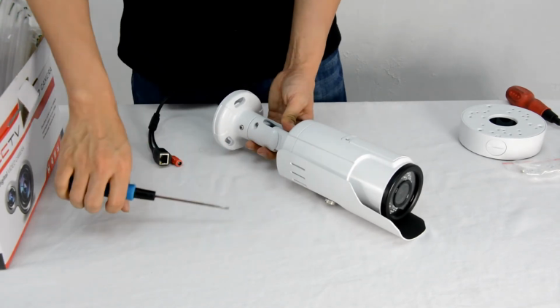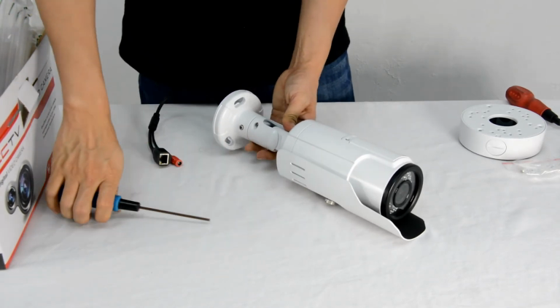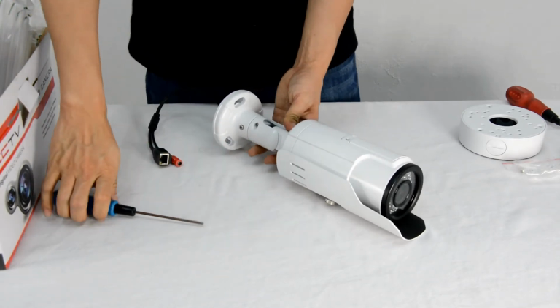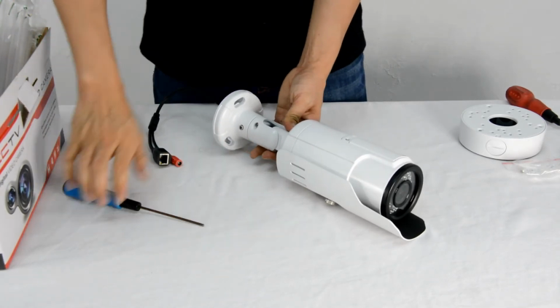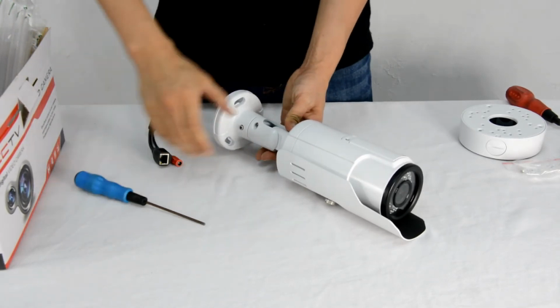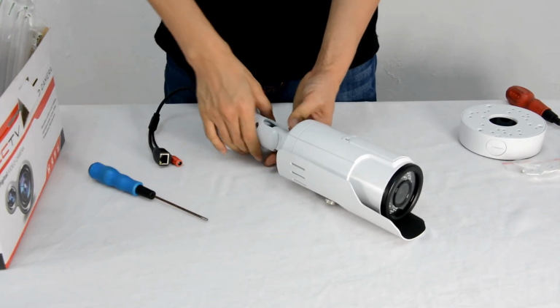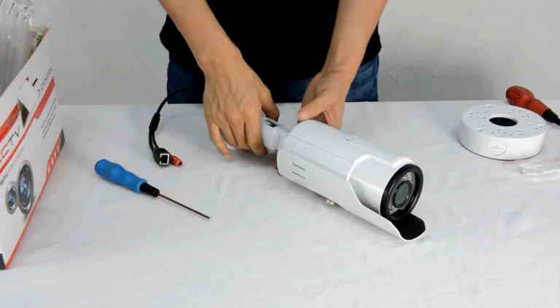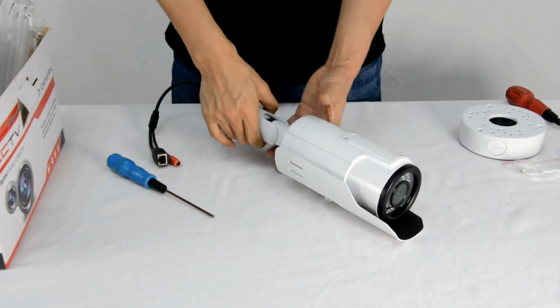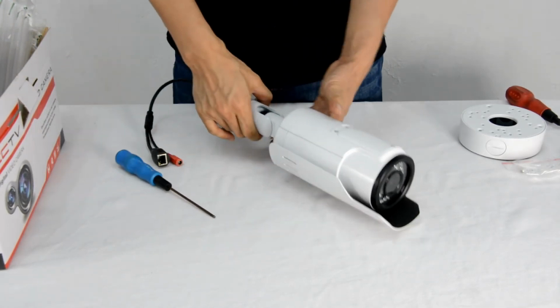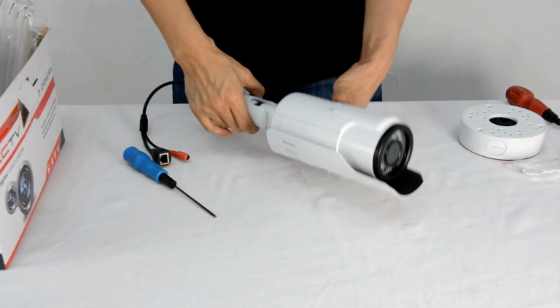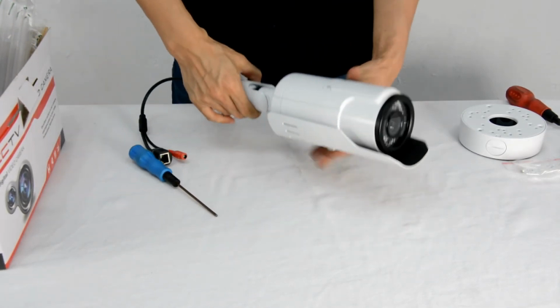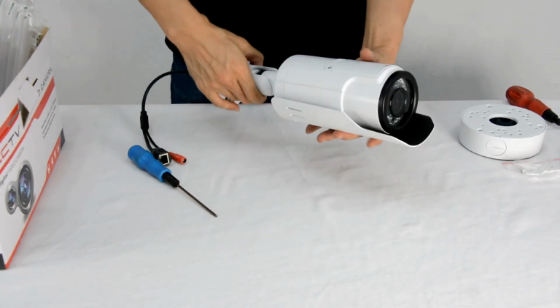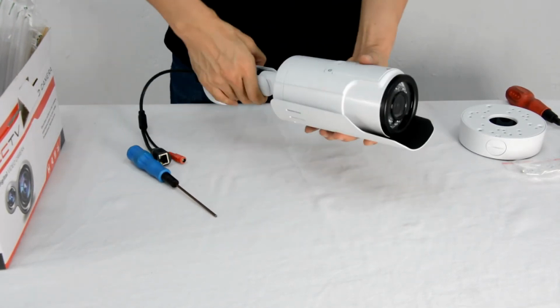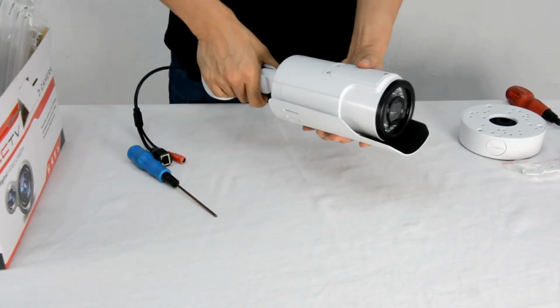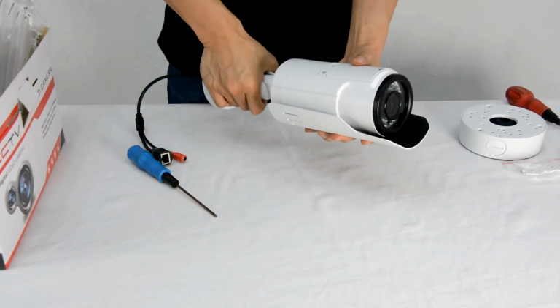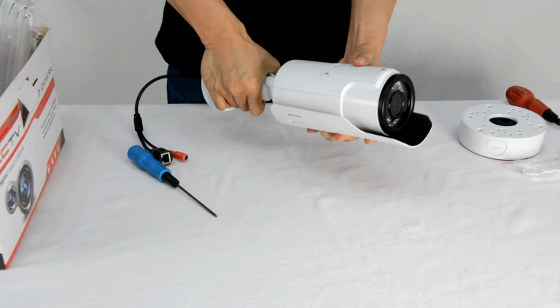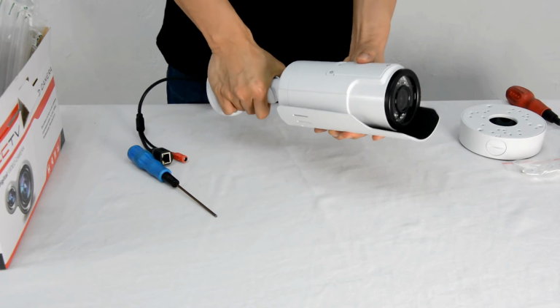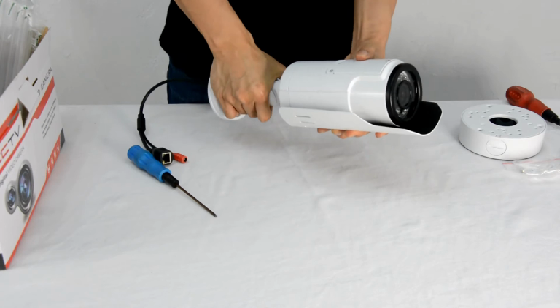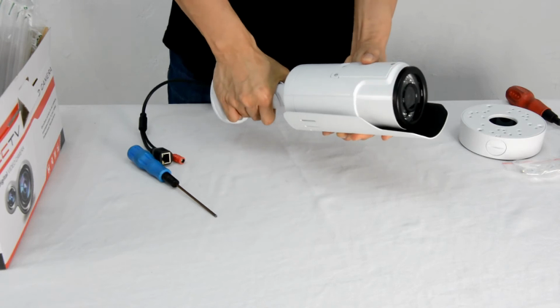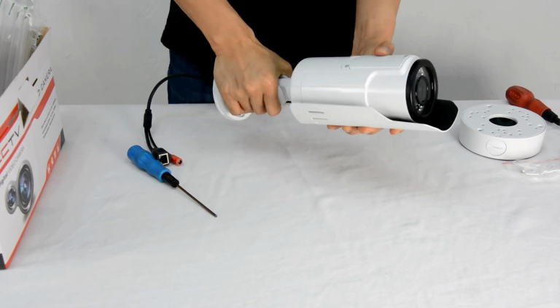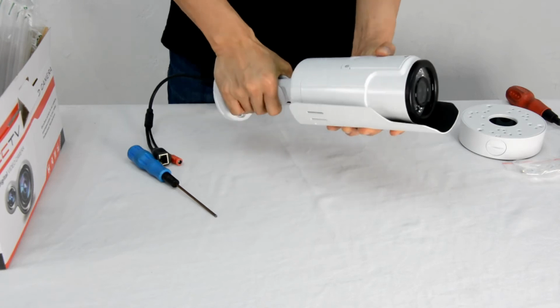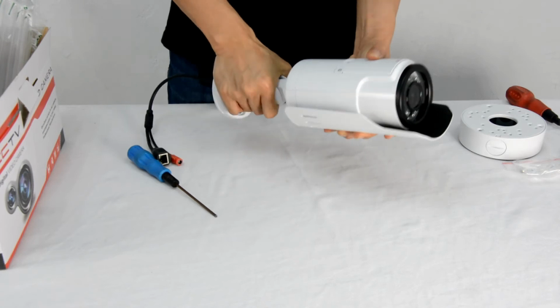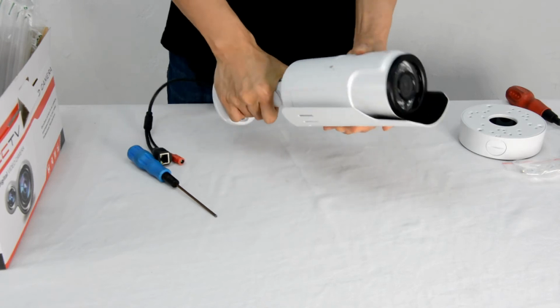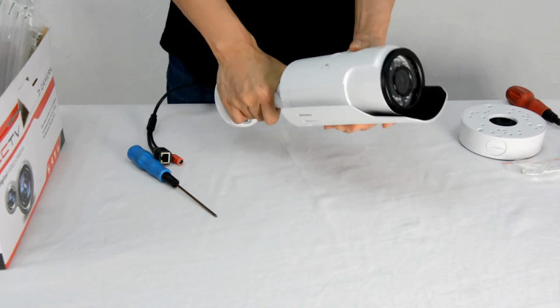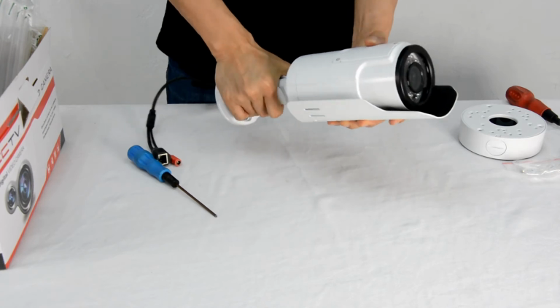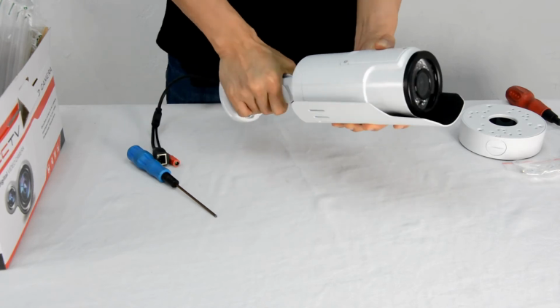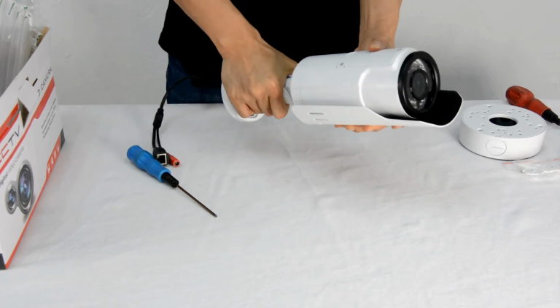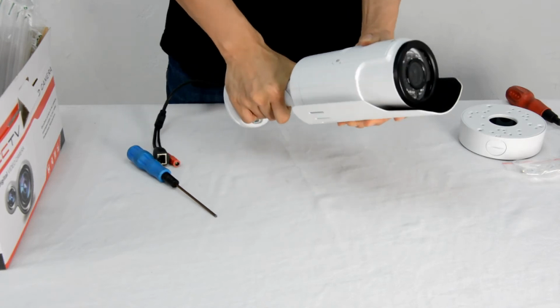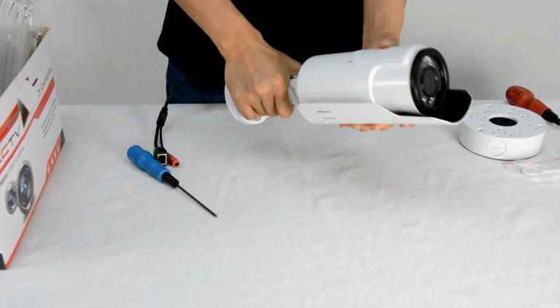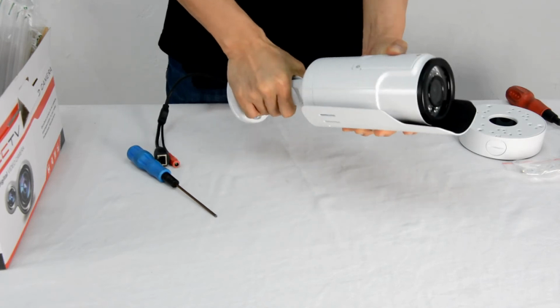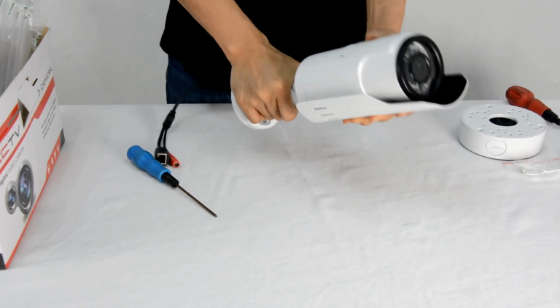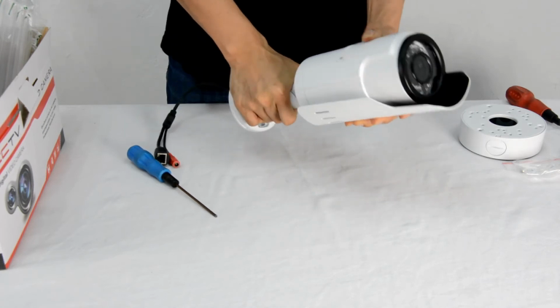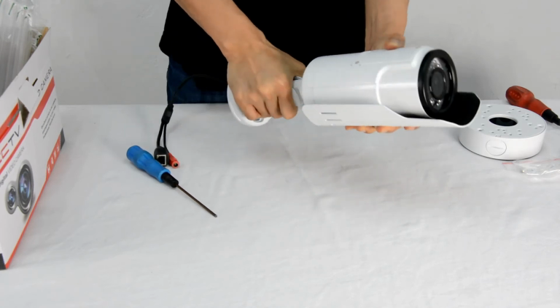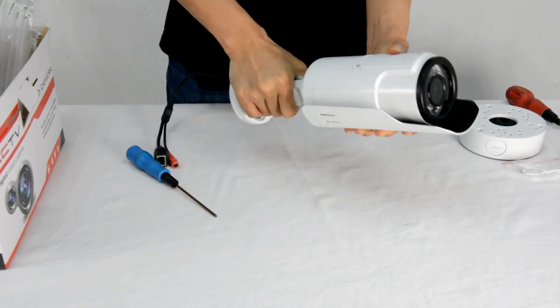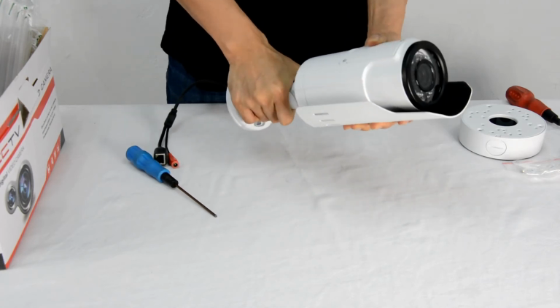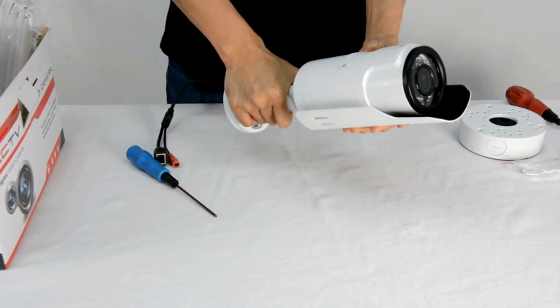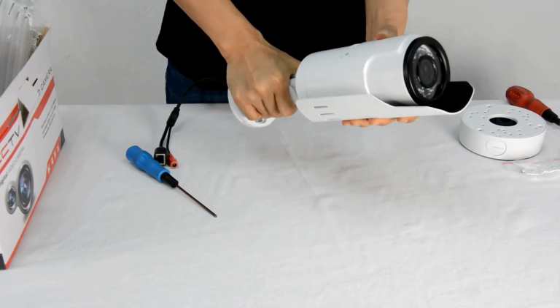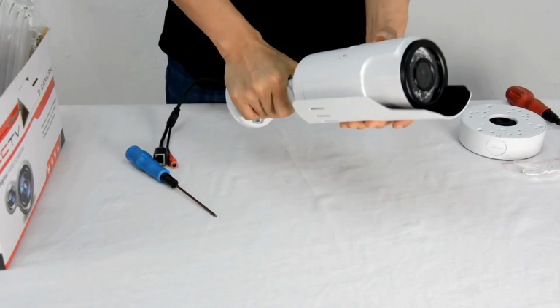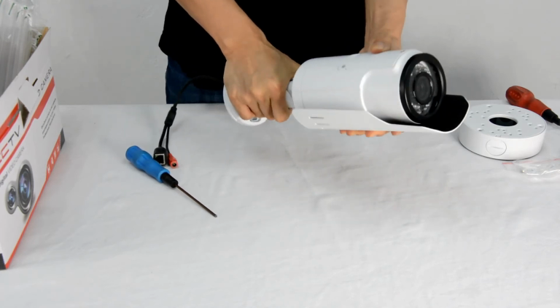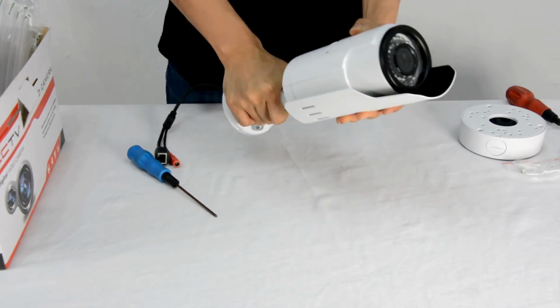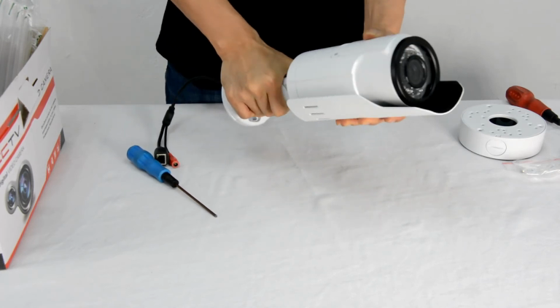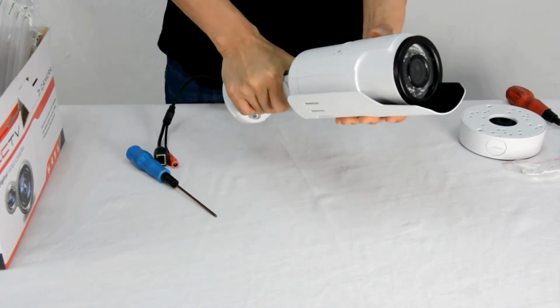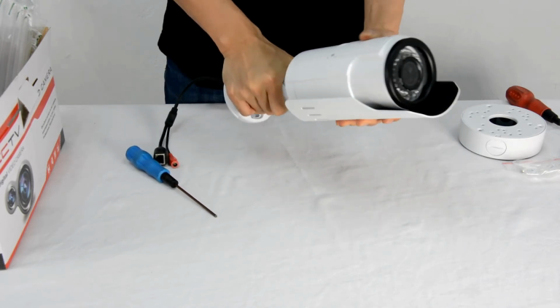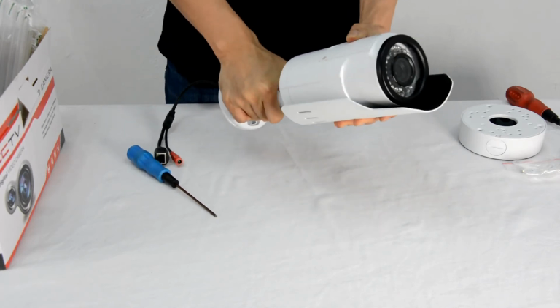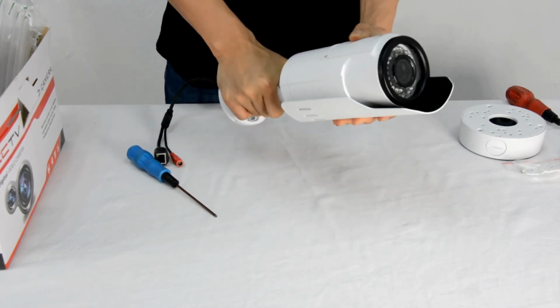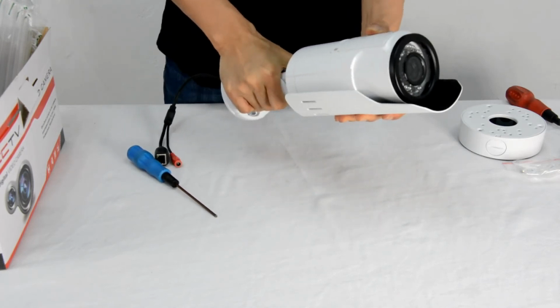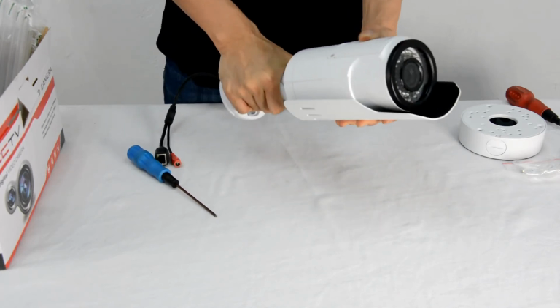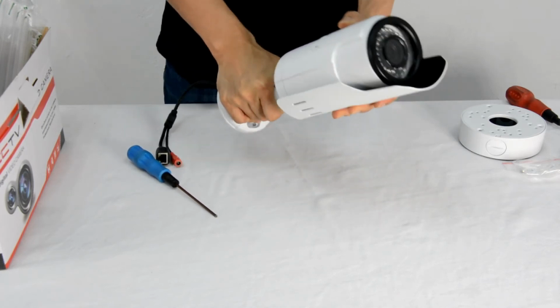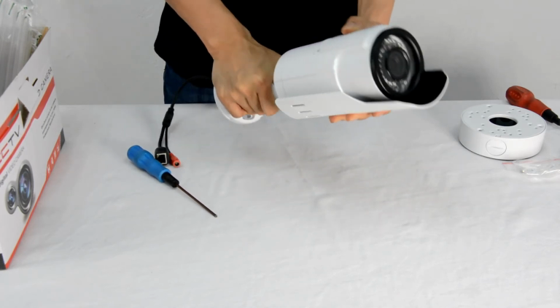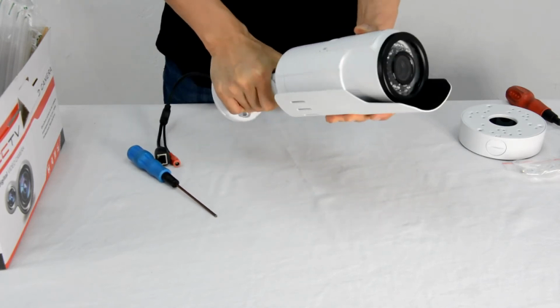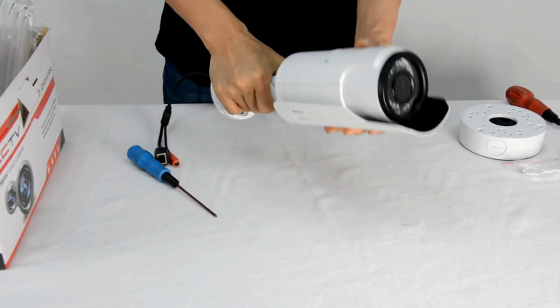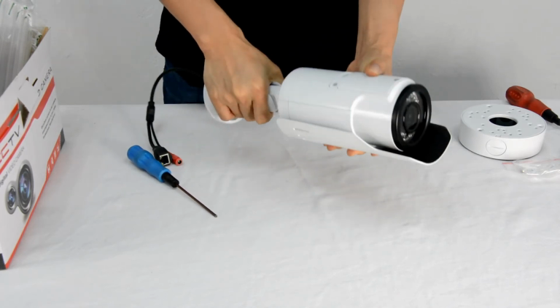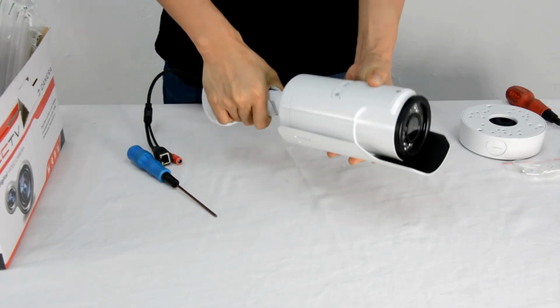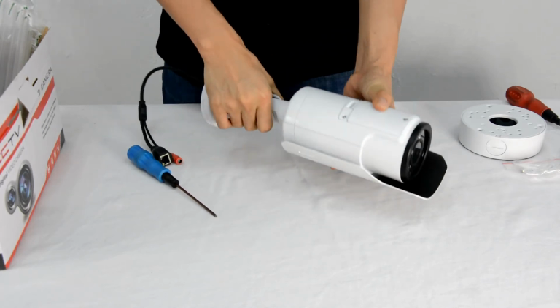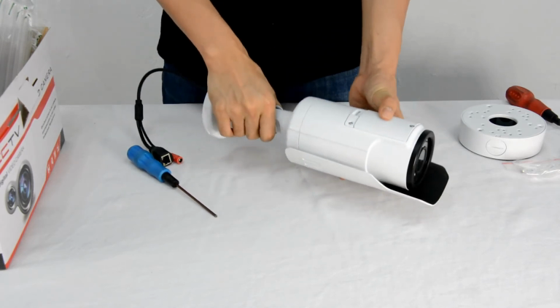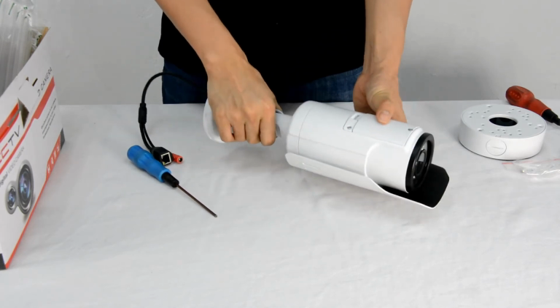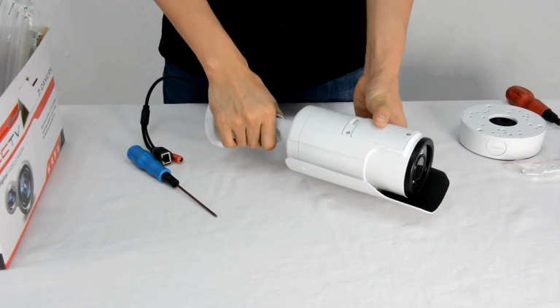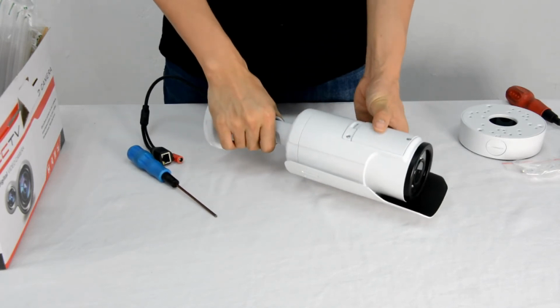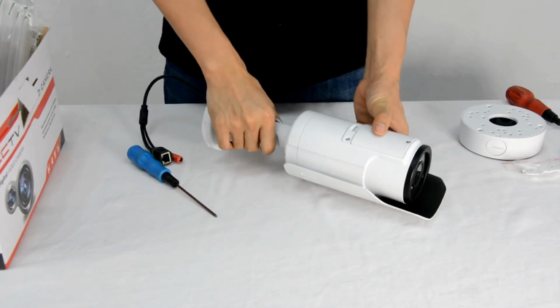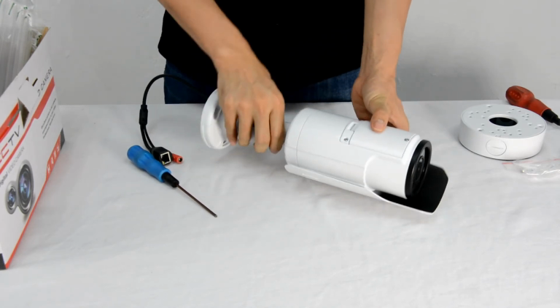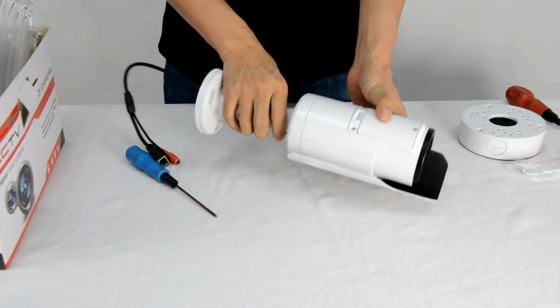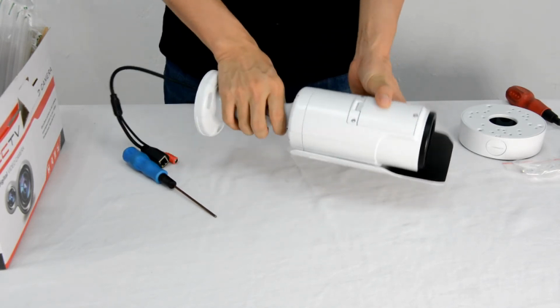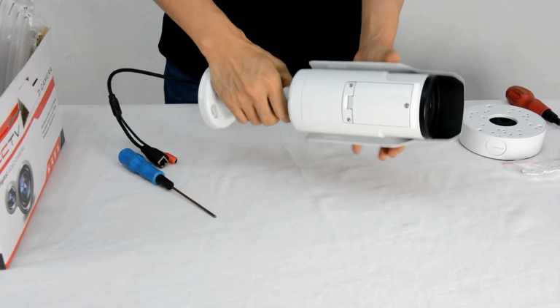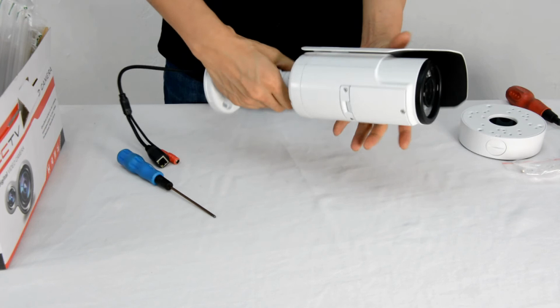The bracket is pretty strong. It prevents criminals from changing the direction unless they unscrew it.